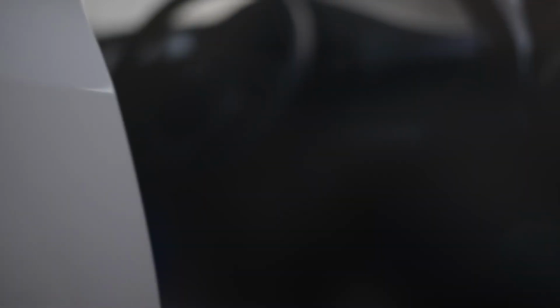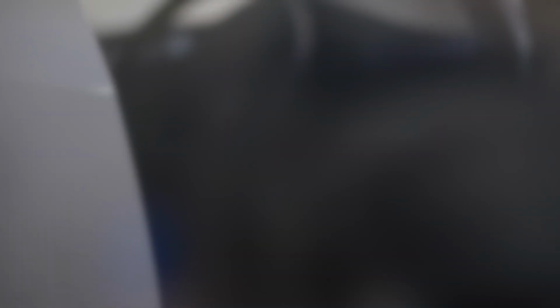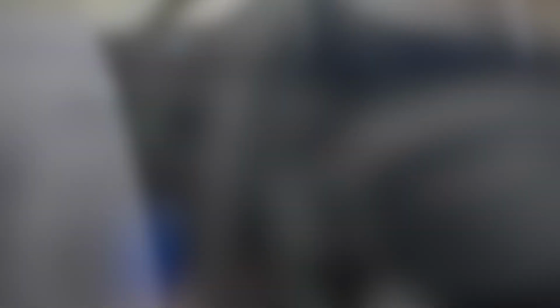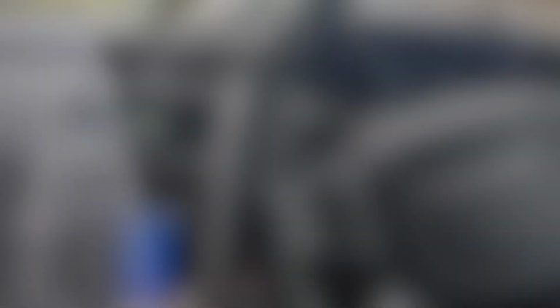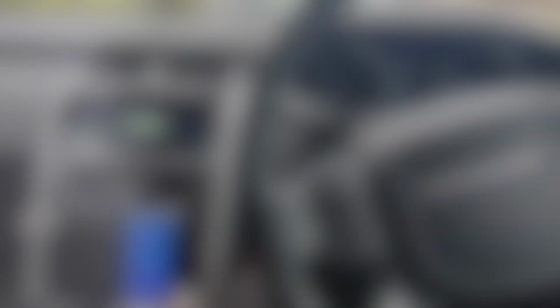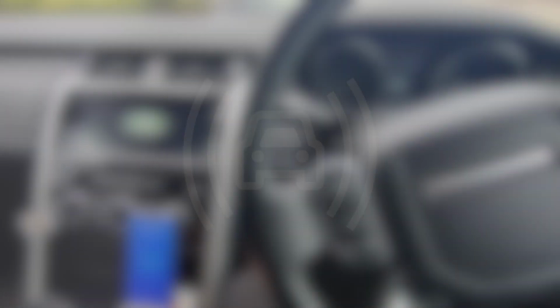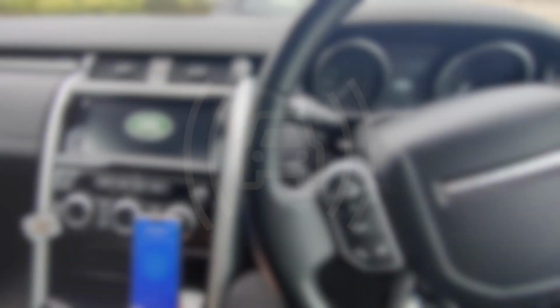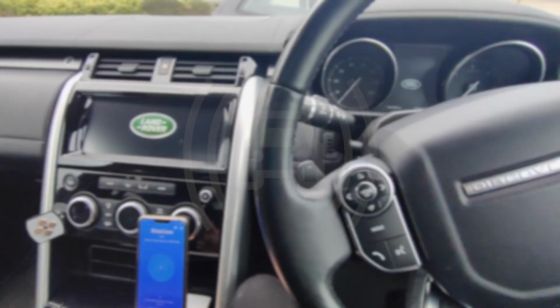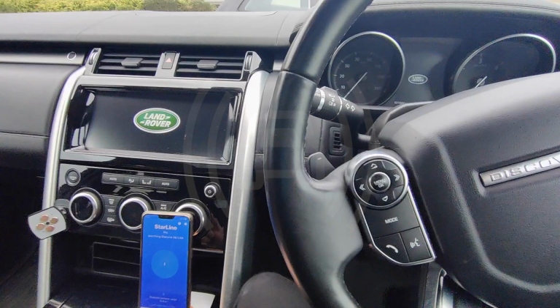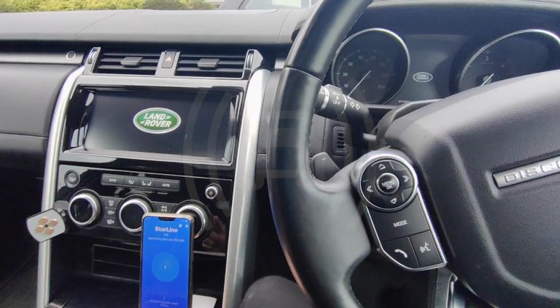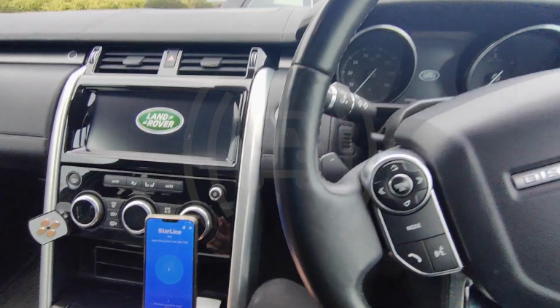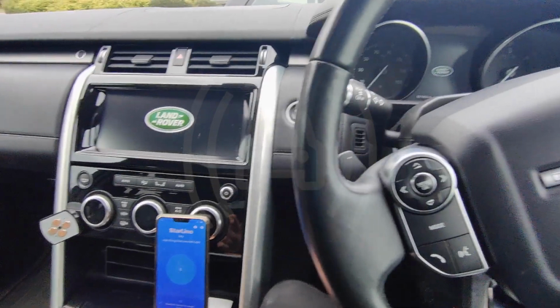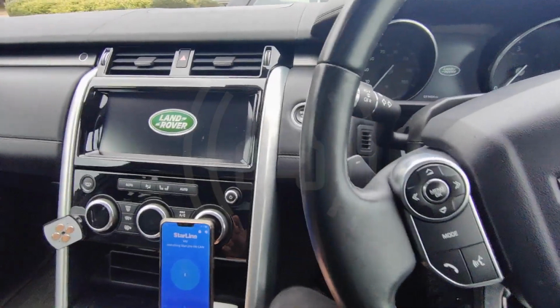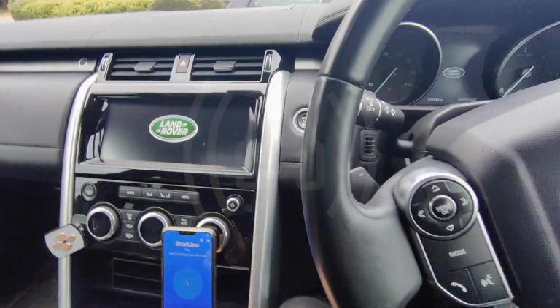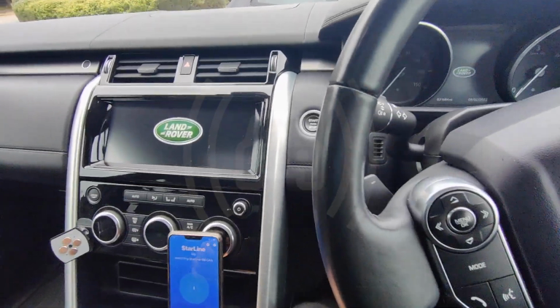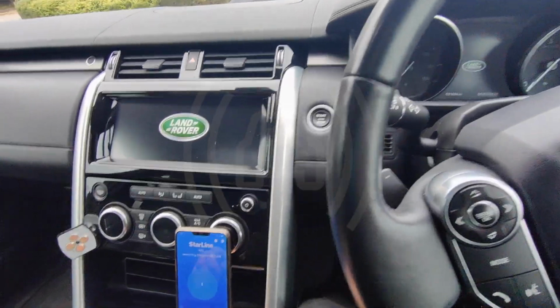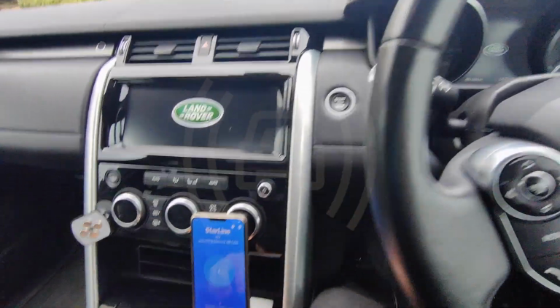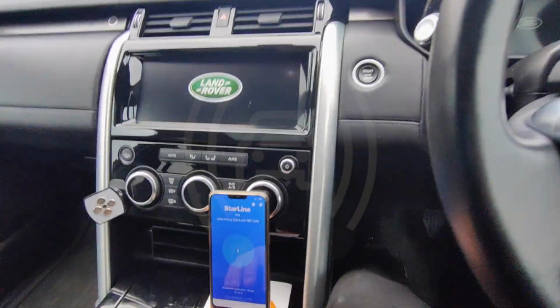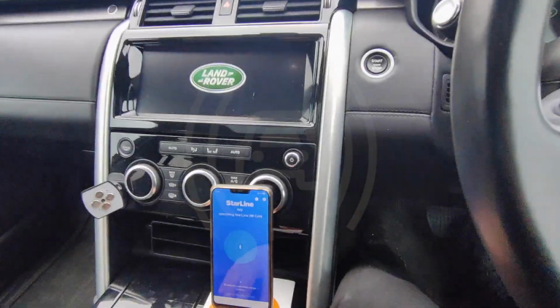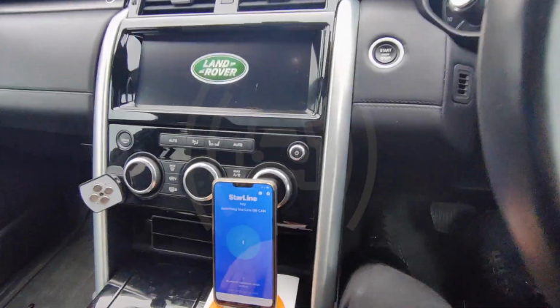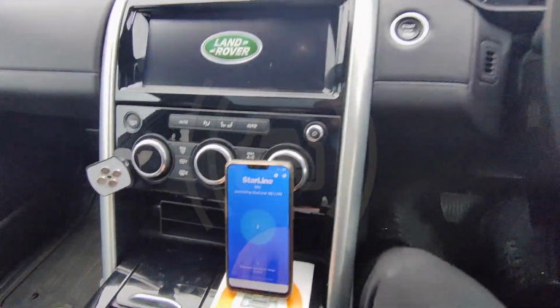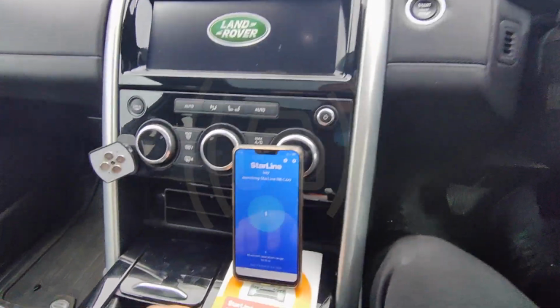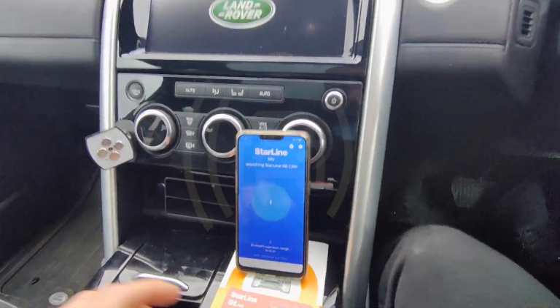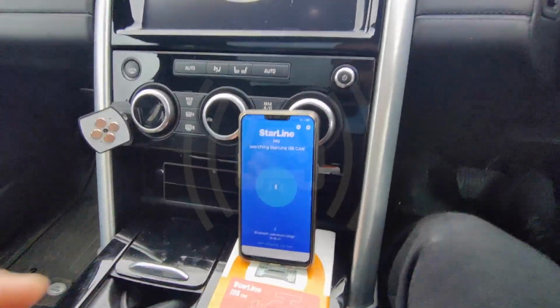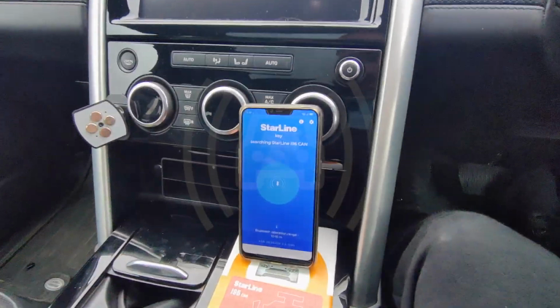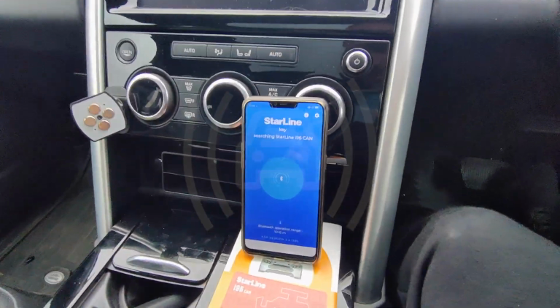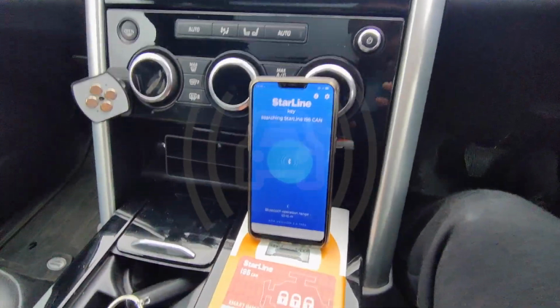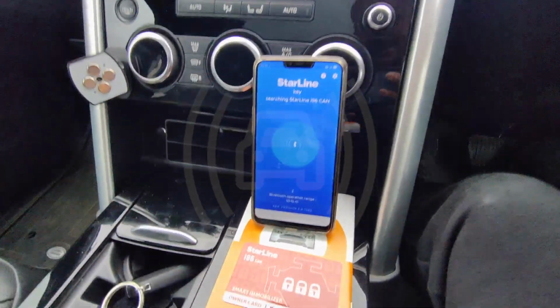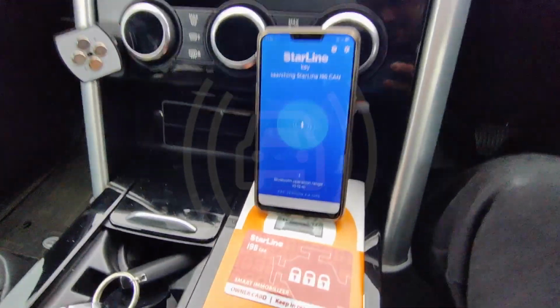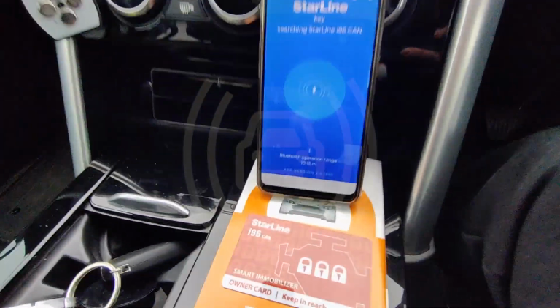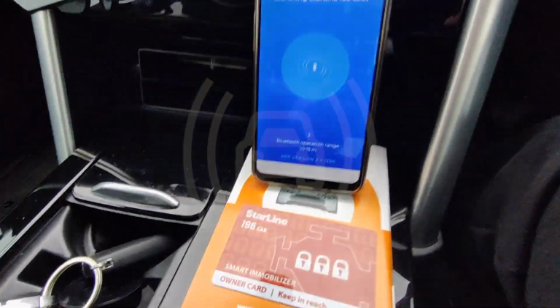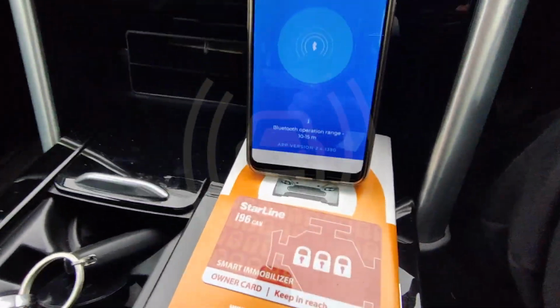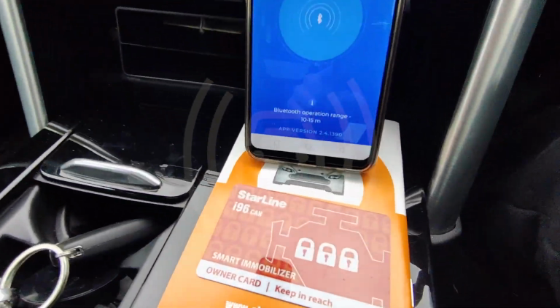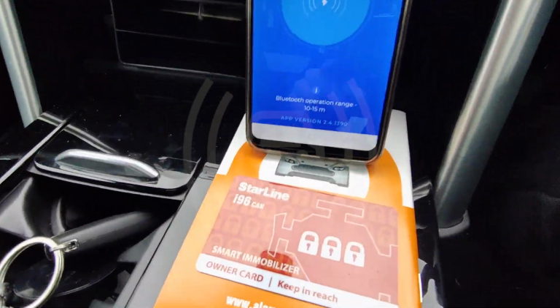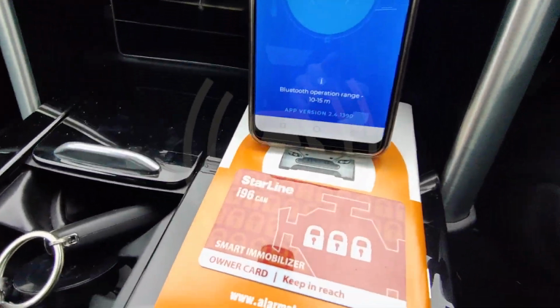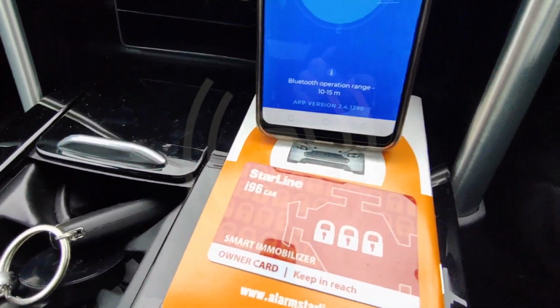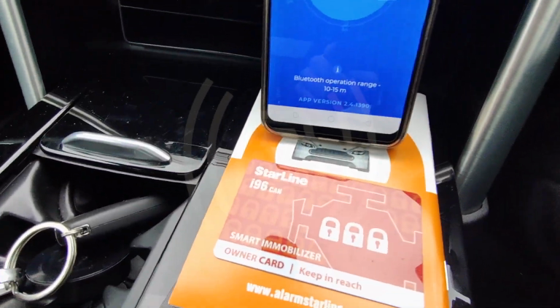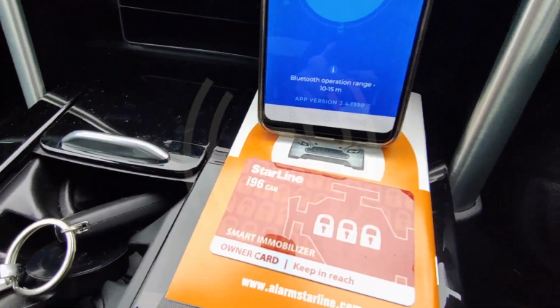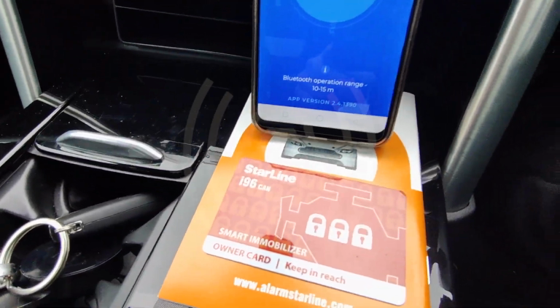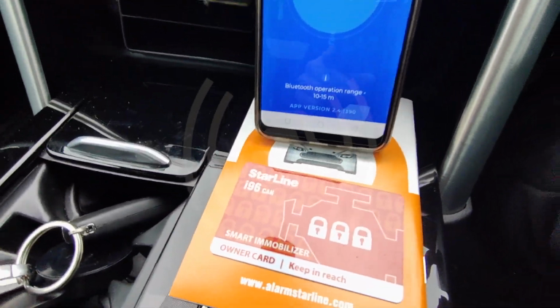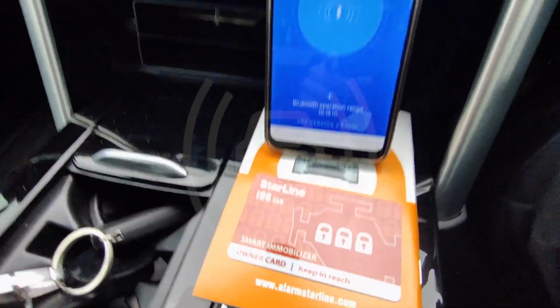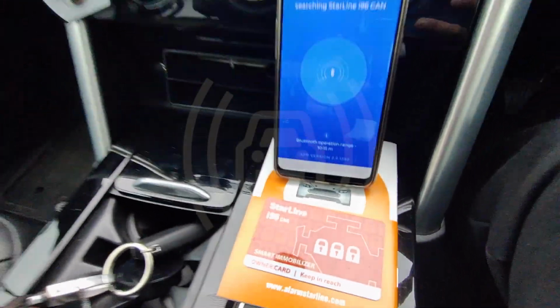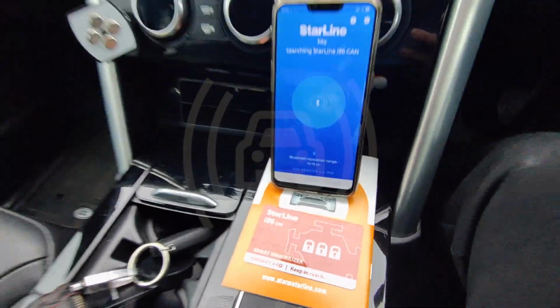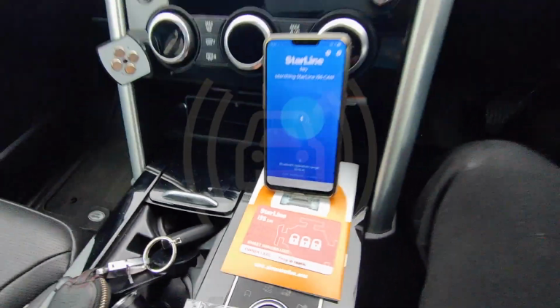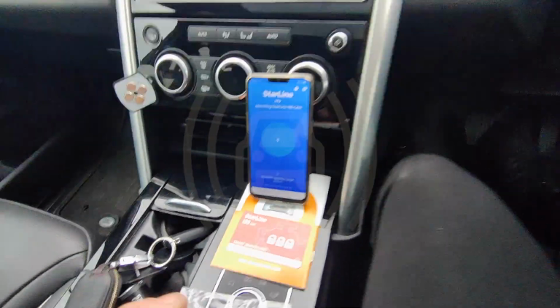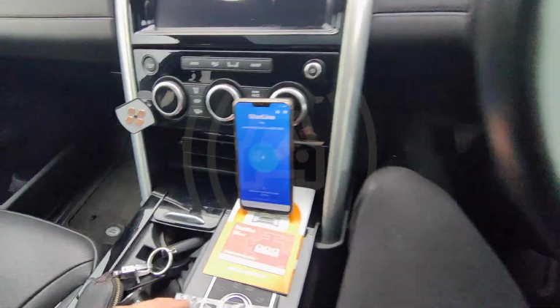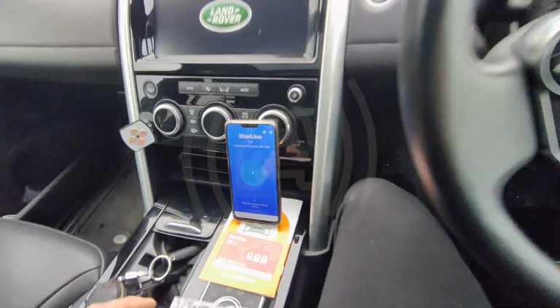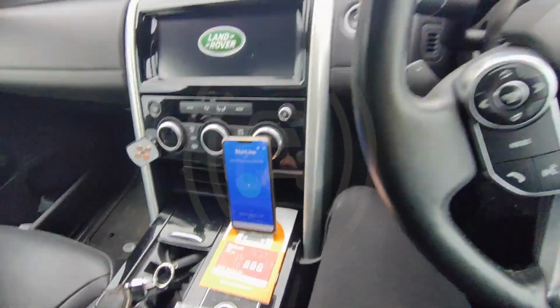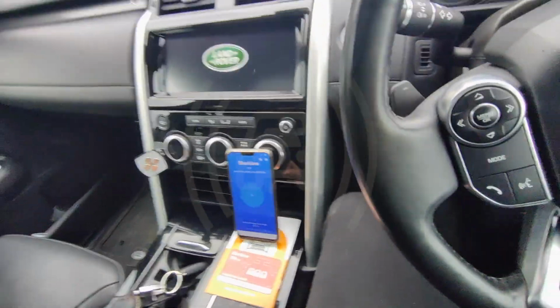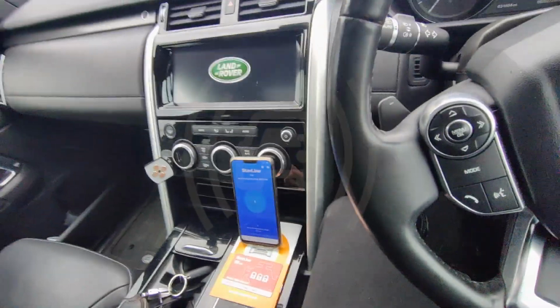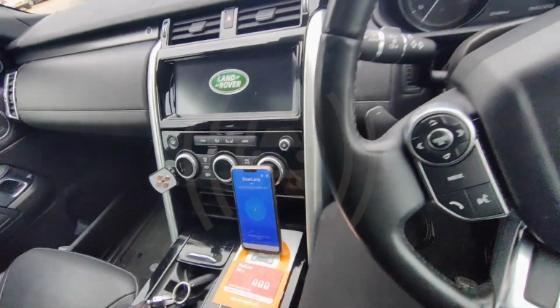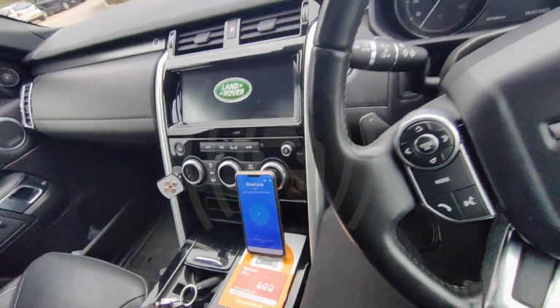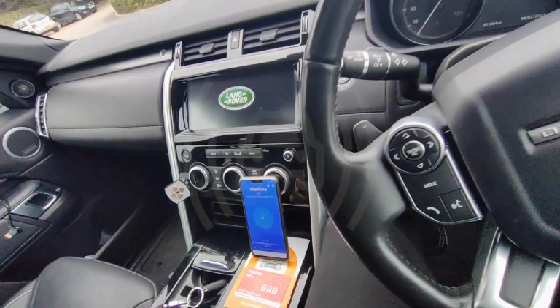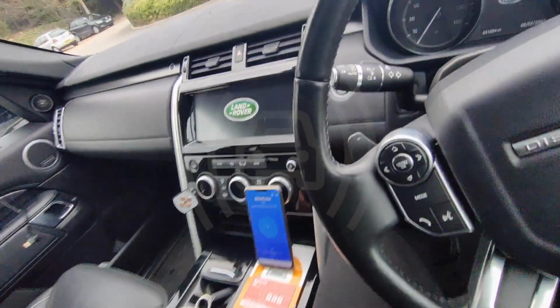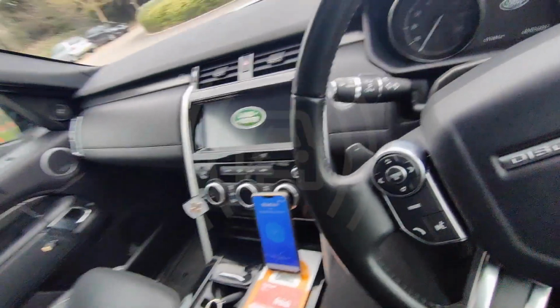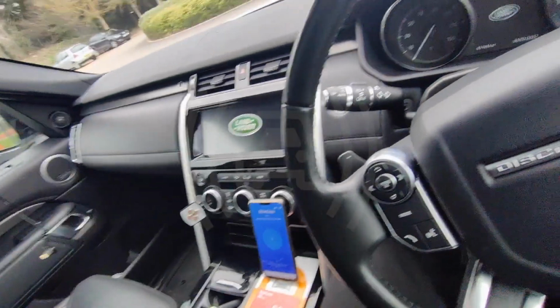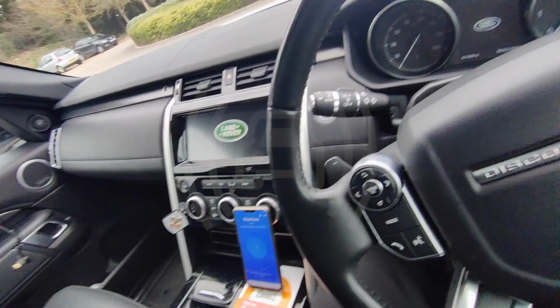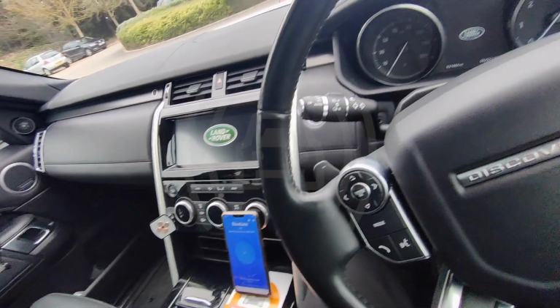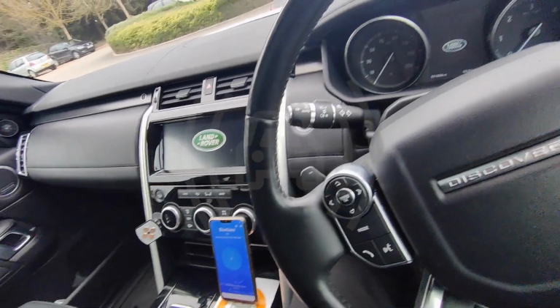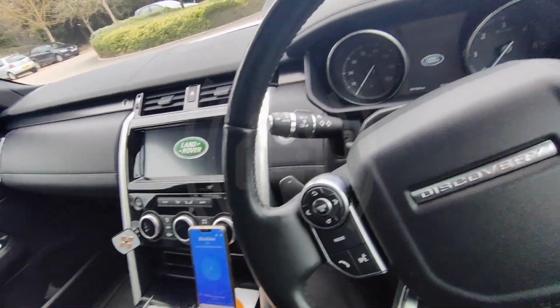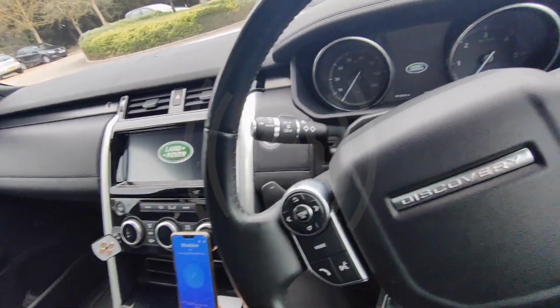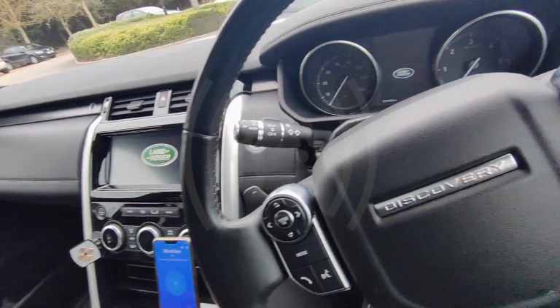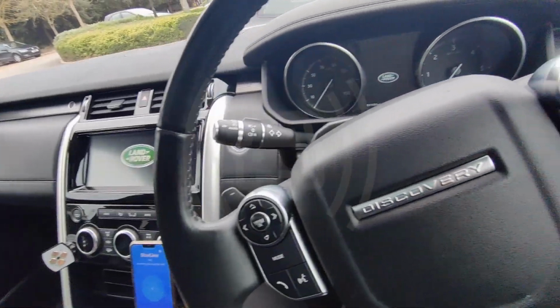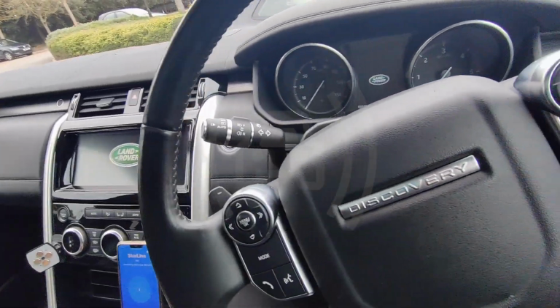Hi, it's Emilio at Mobilizer Fit. What we've fitted today is the Starline i96 Pro on this Discovery 5.